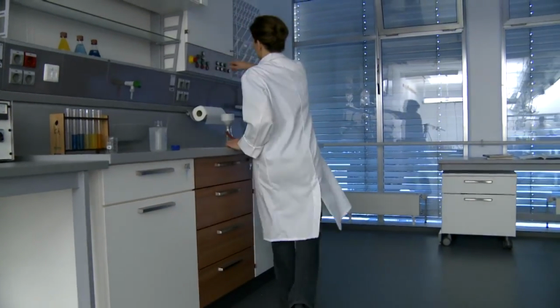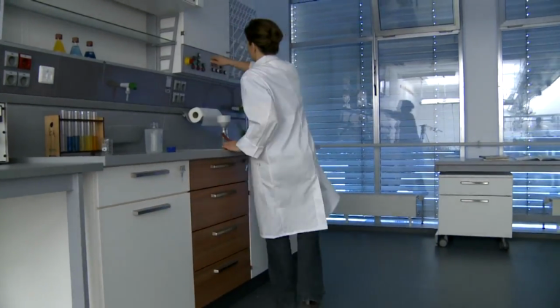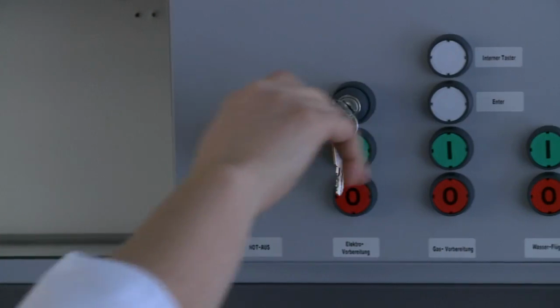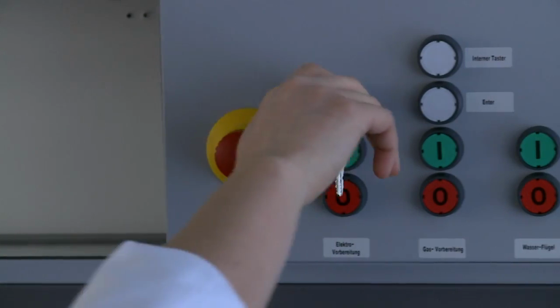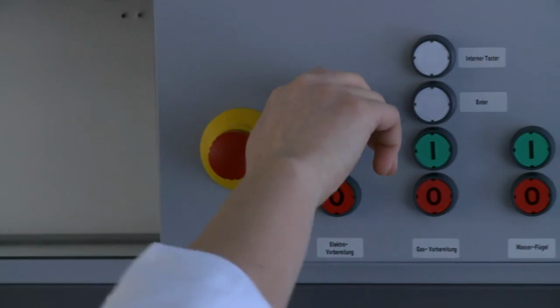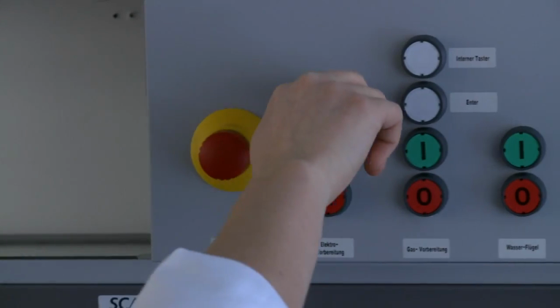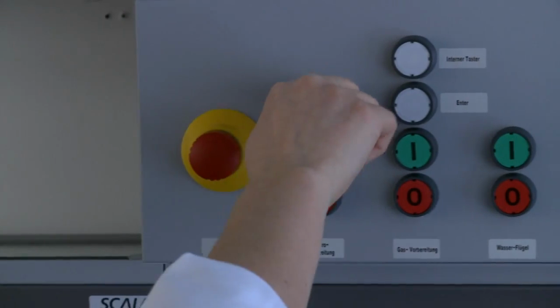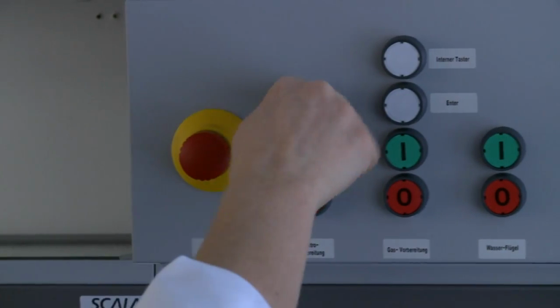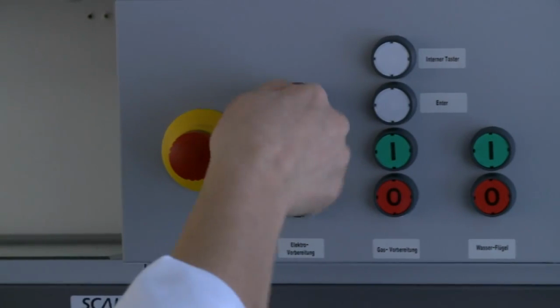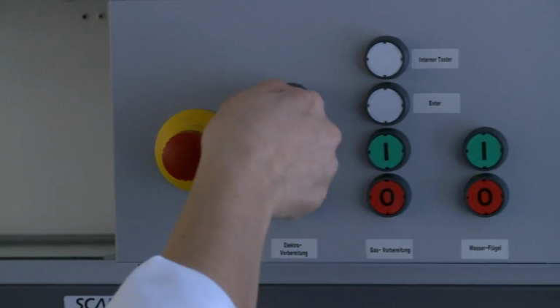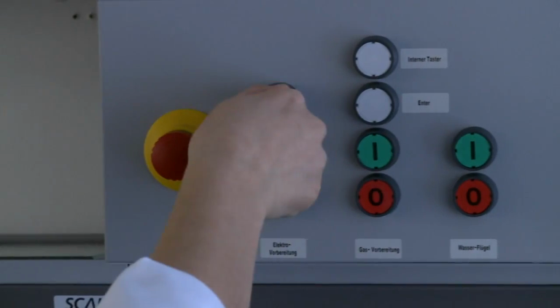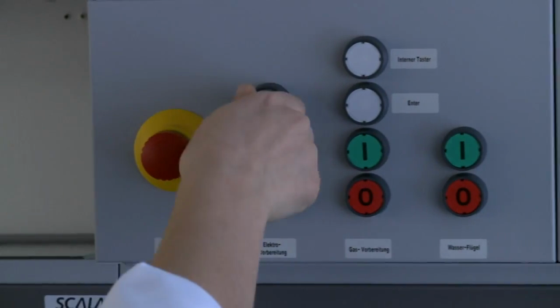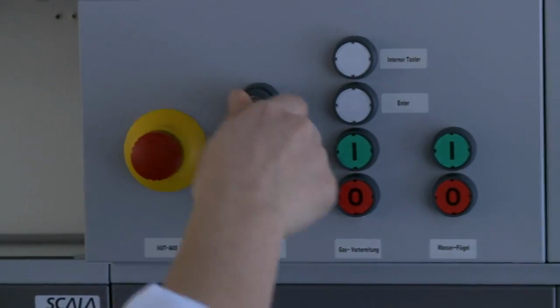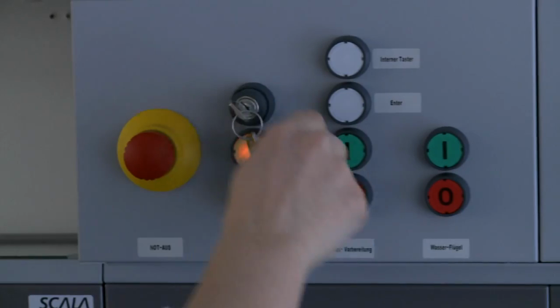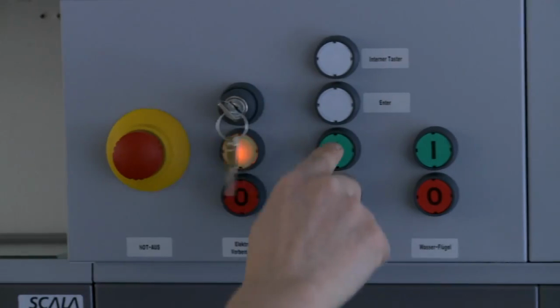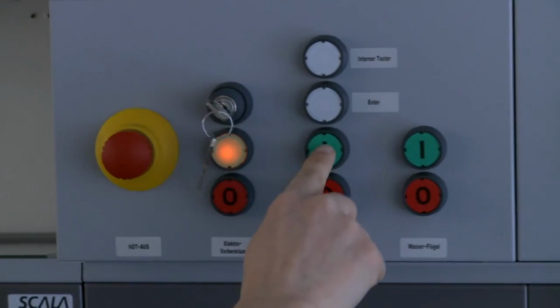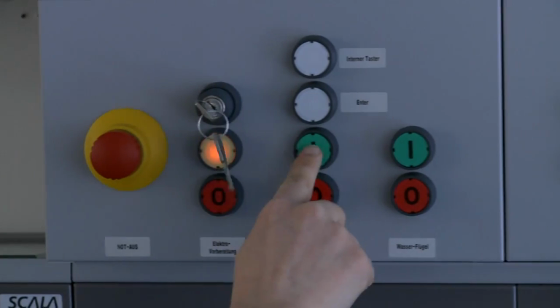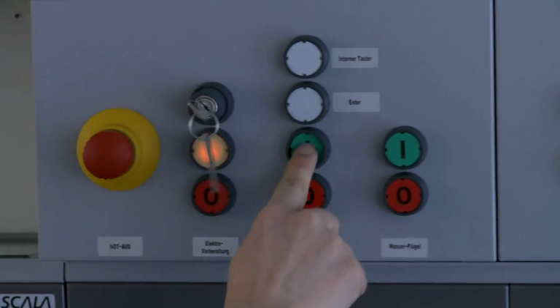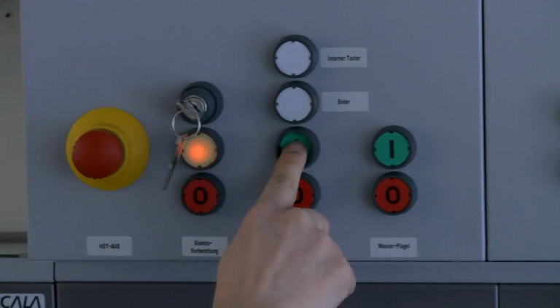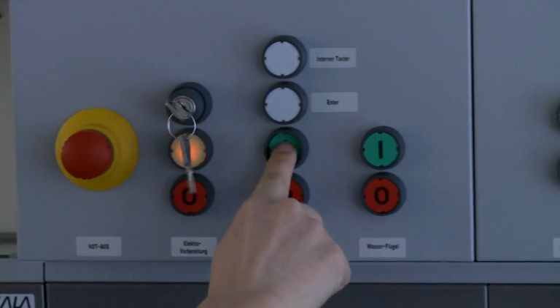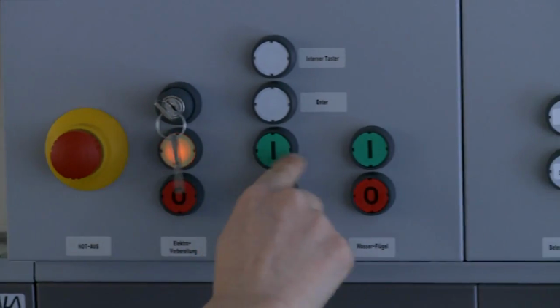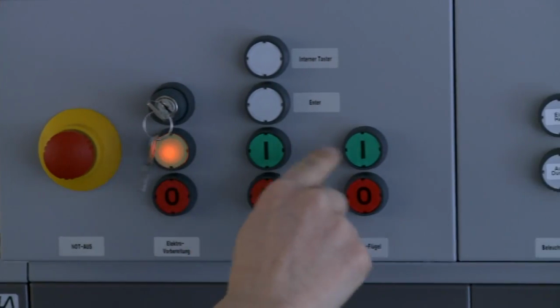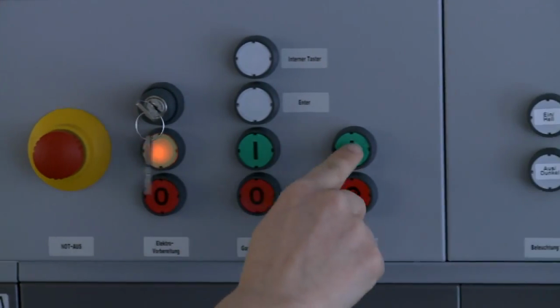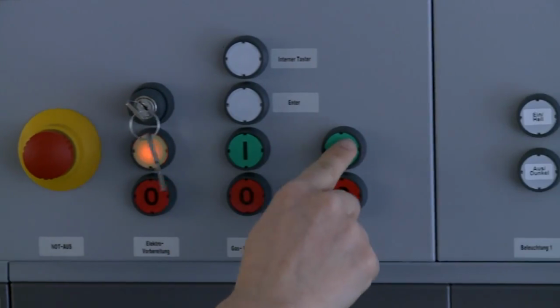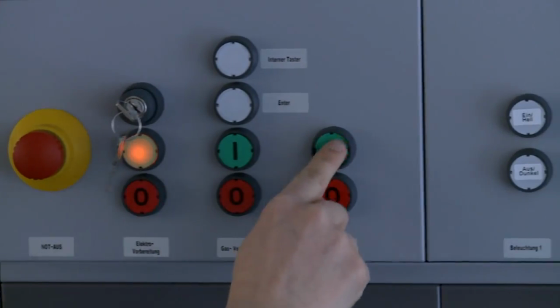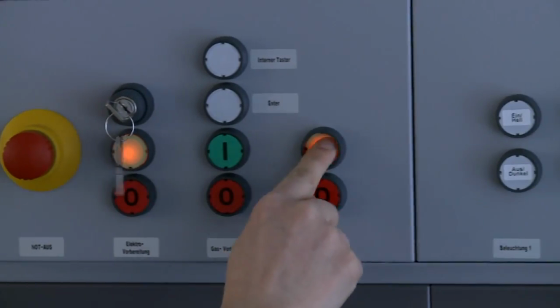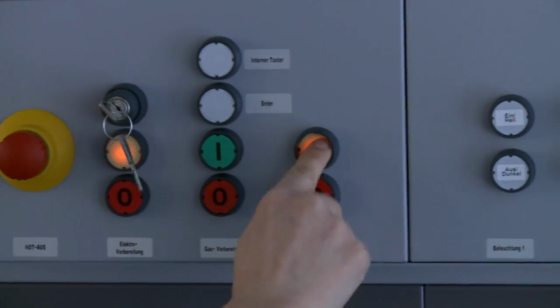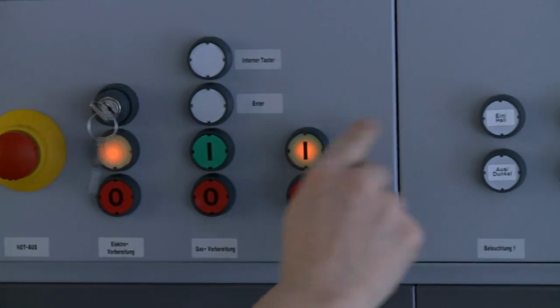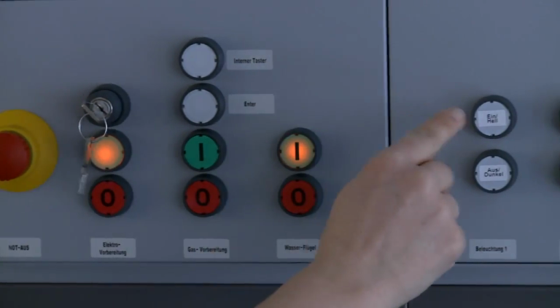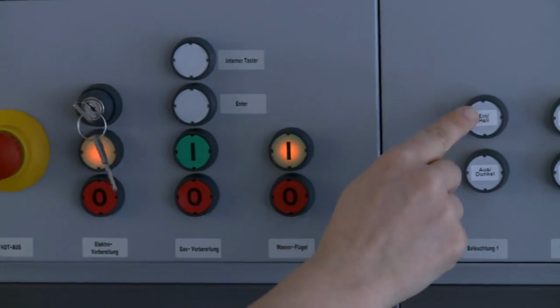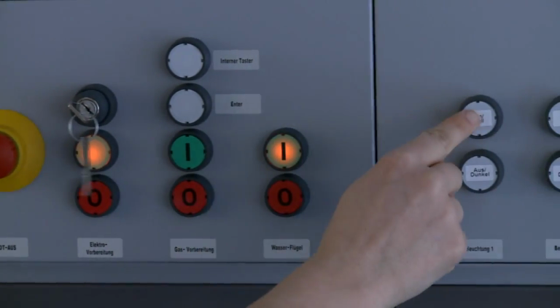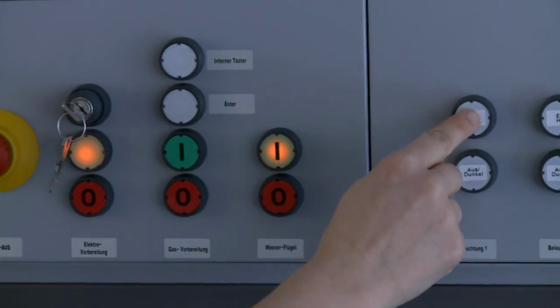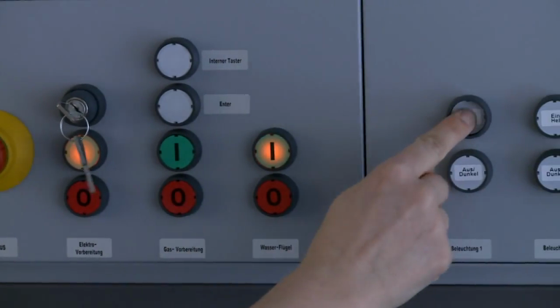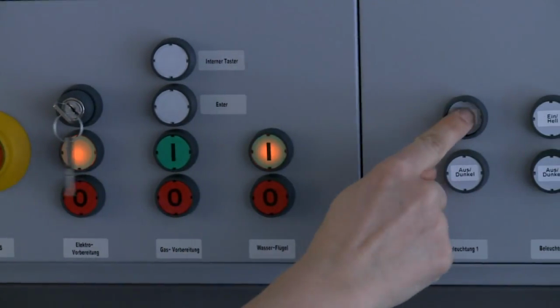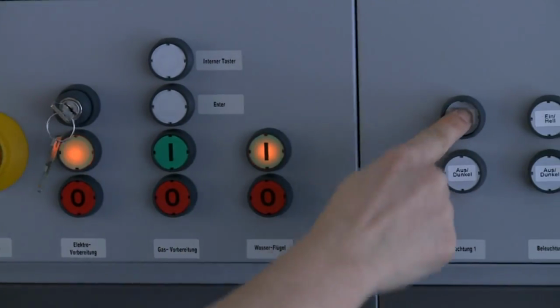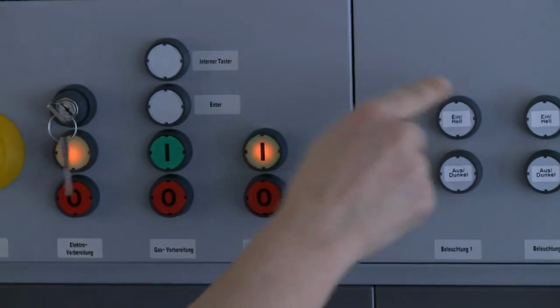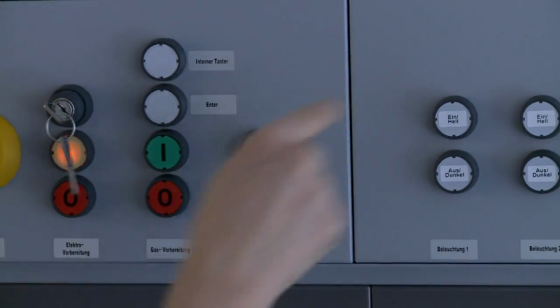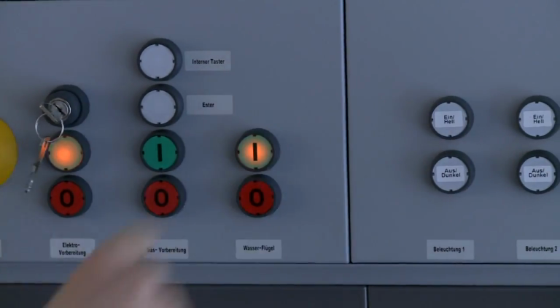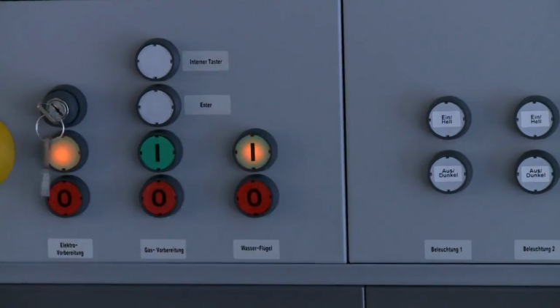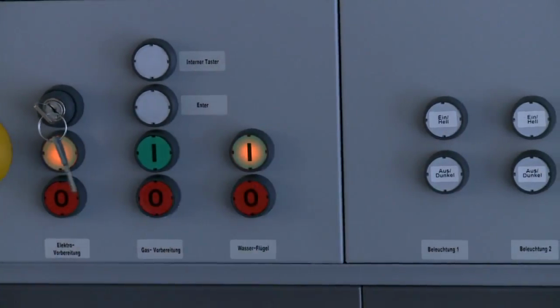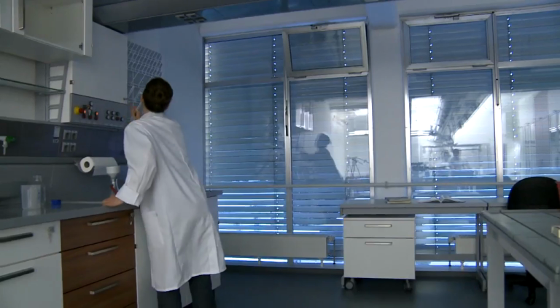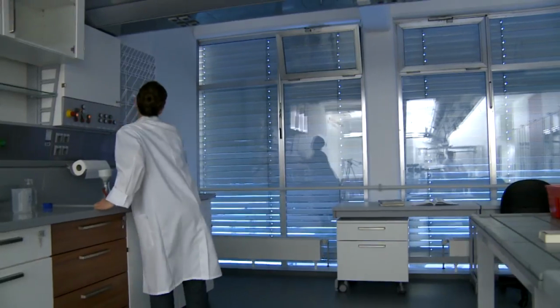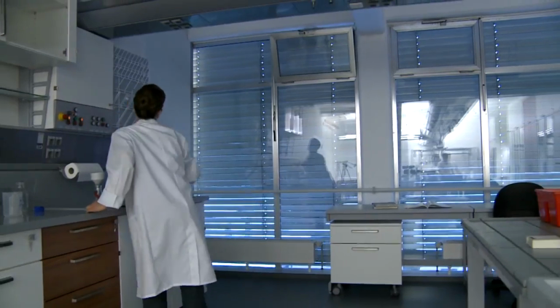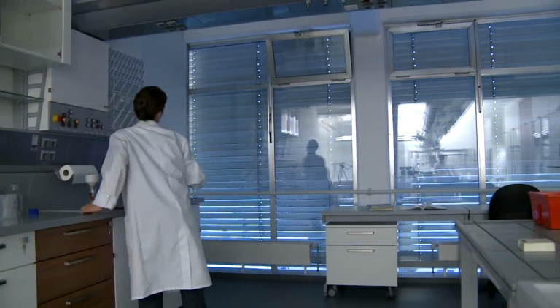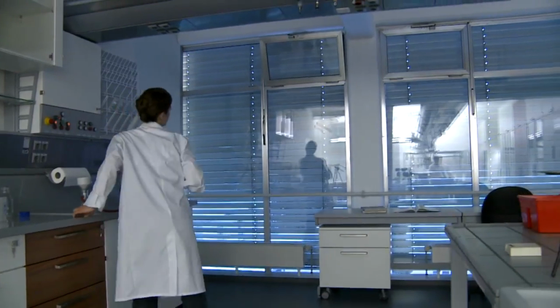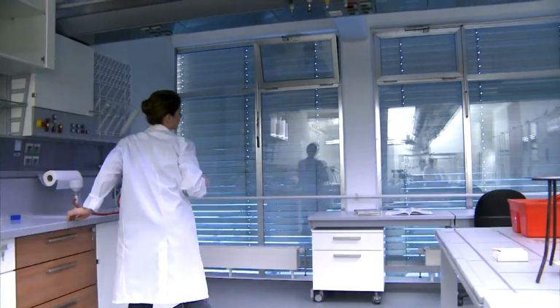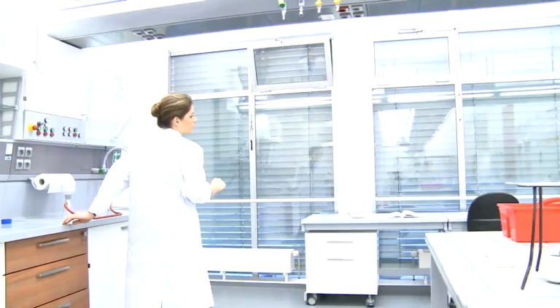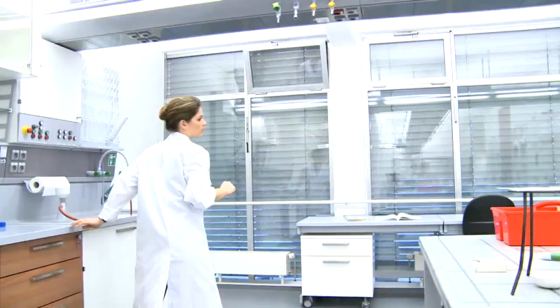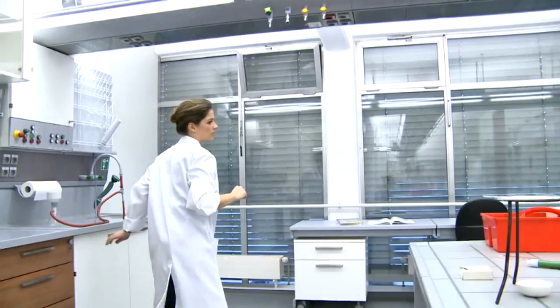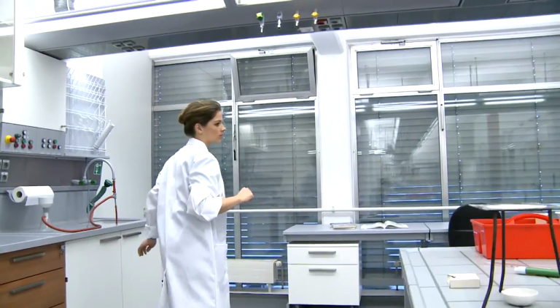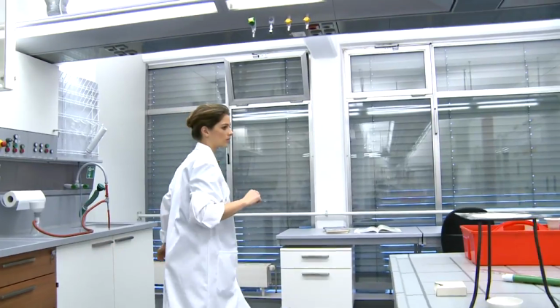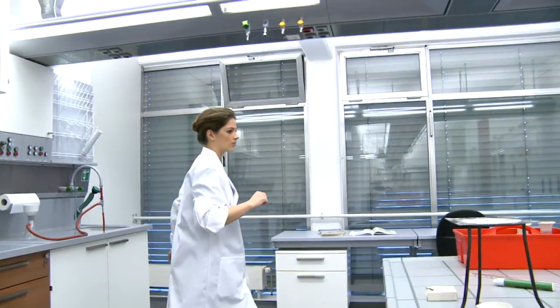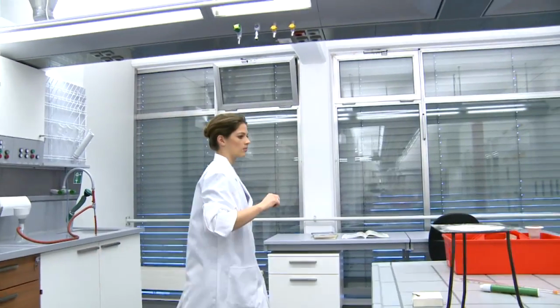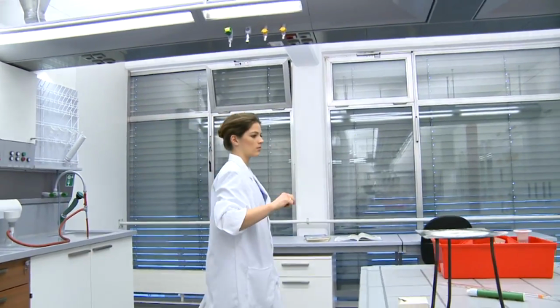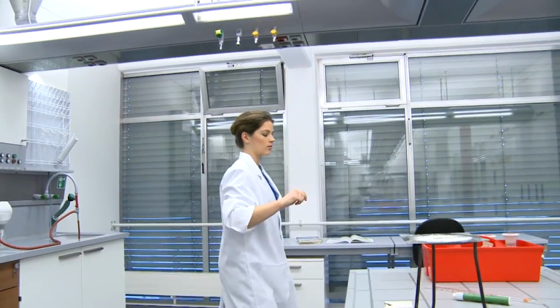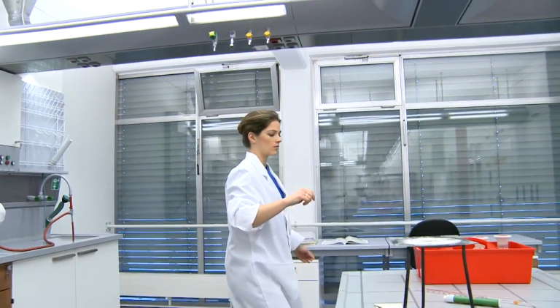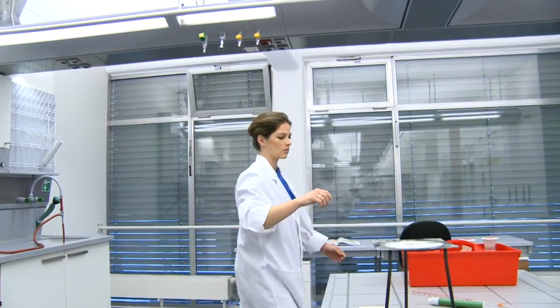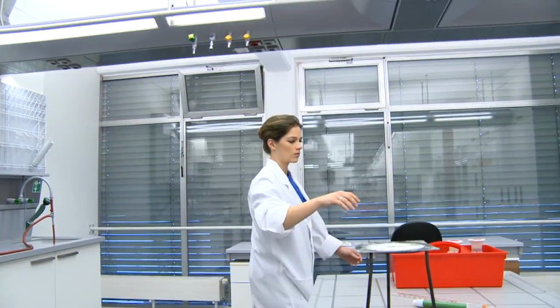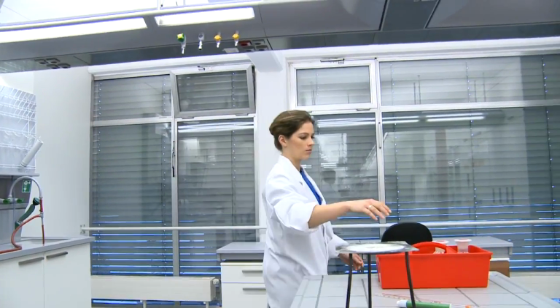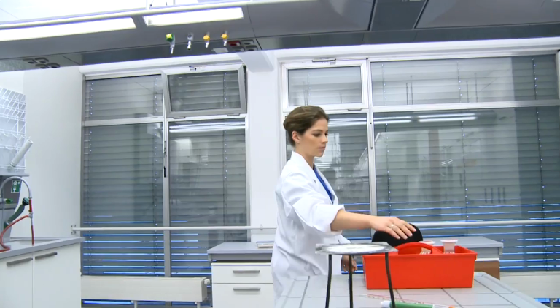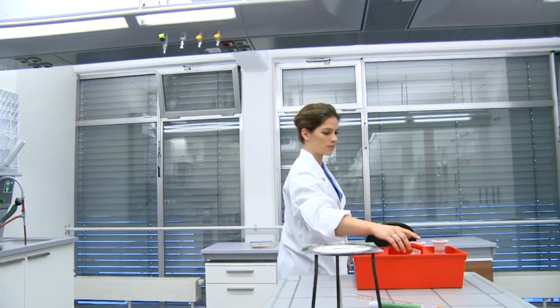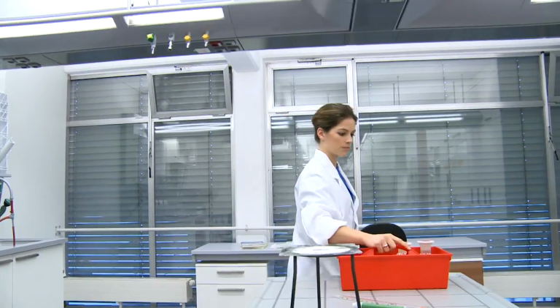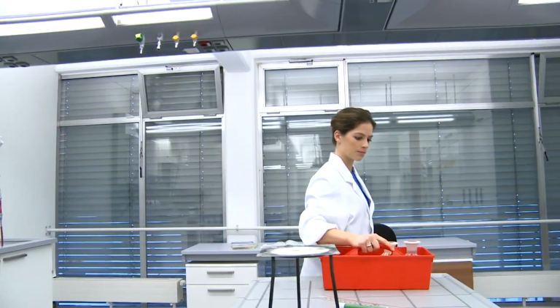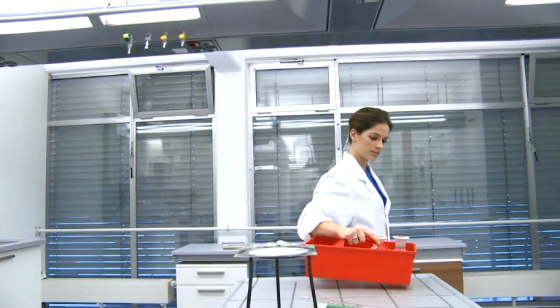Gas, water and light are activated in the preparation room by means of keys and push buttons.